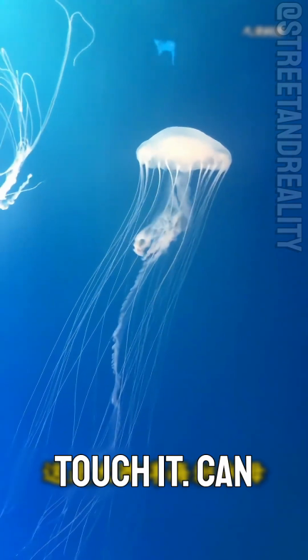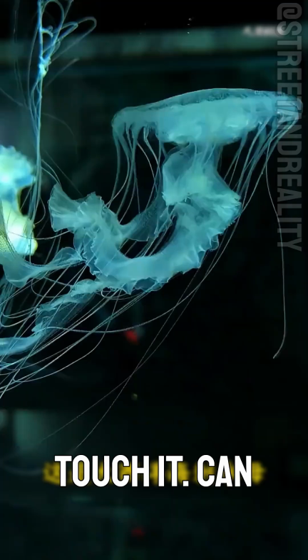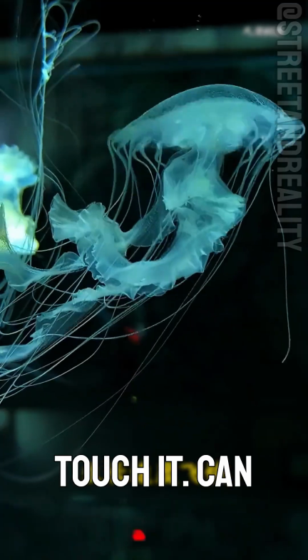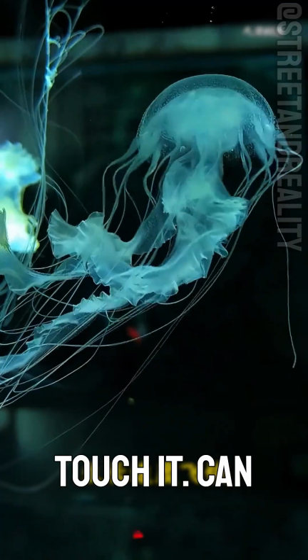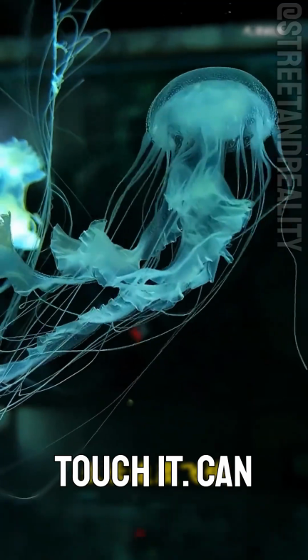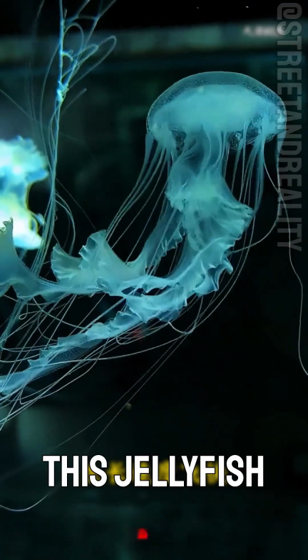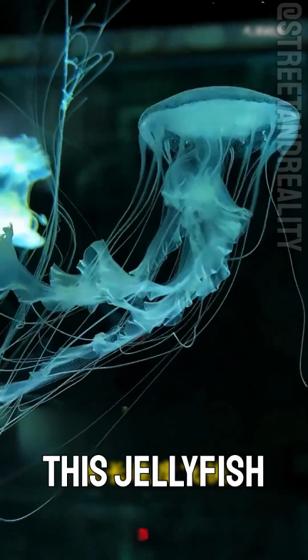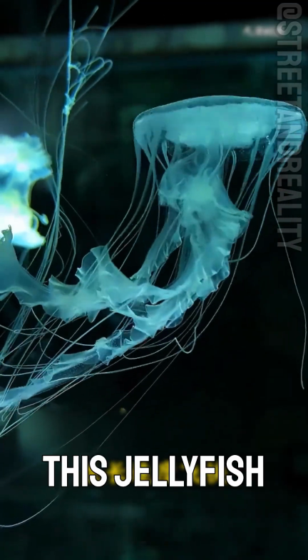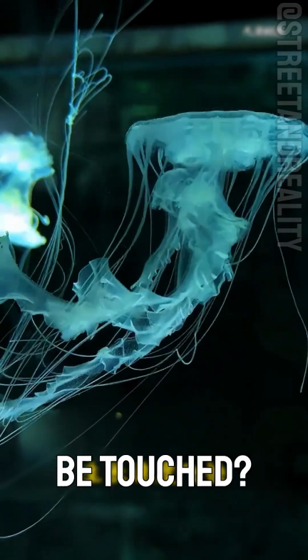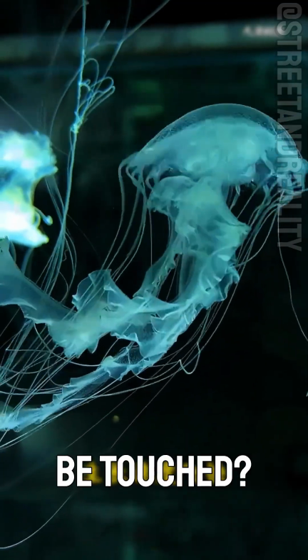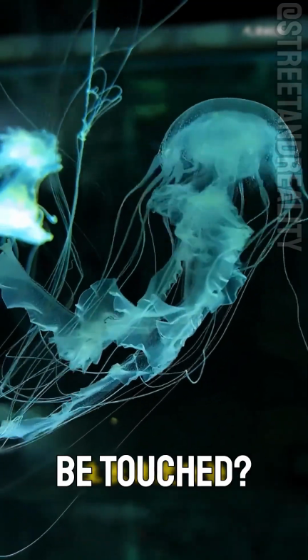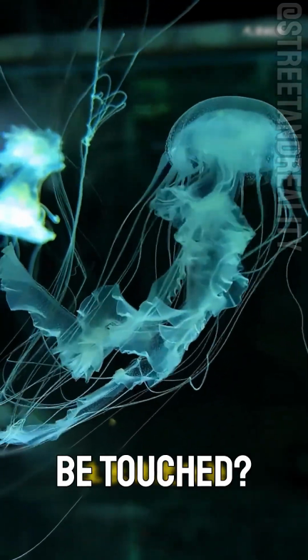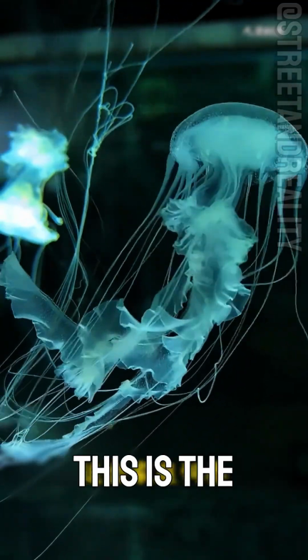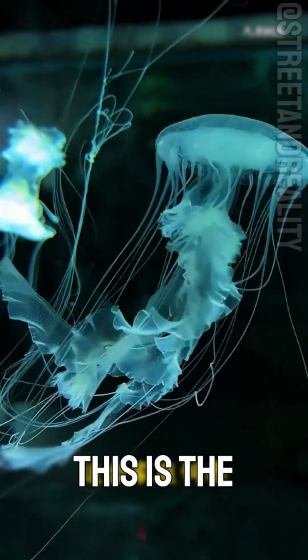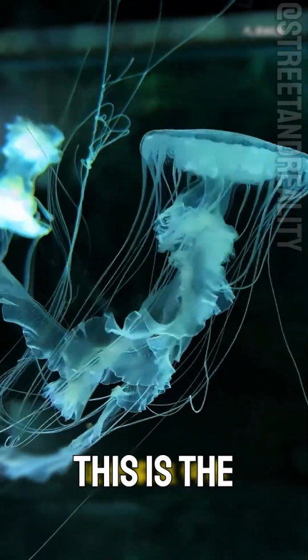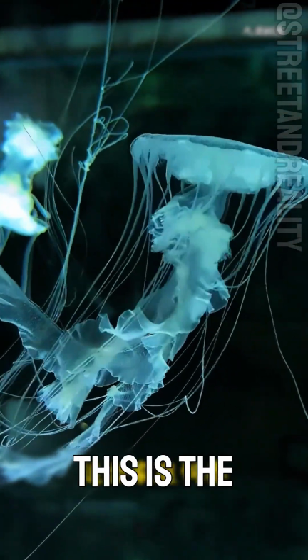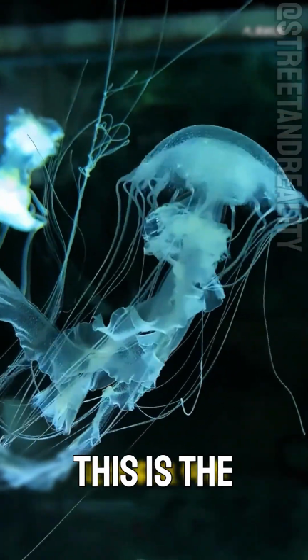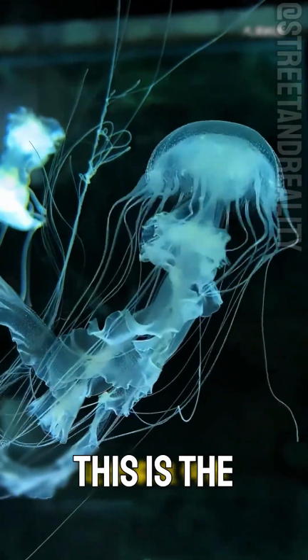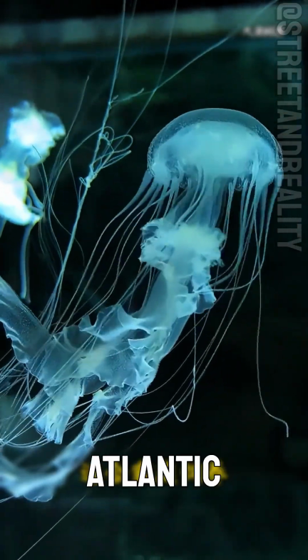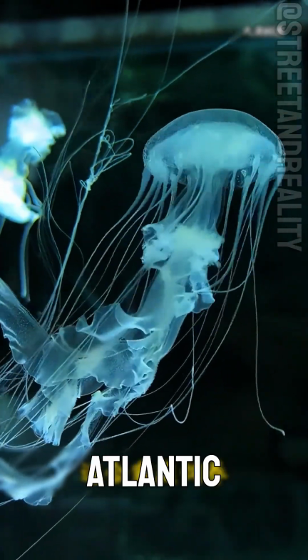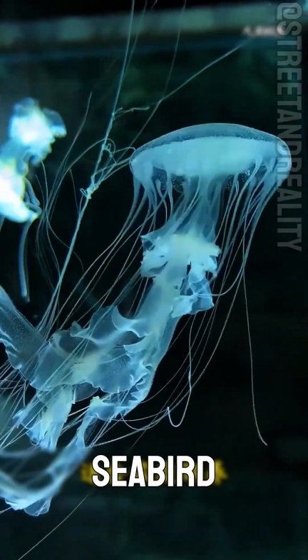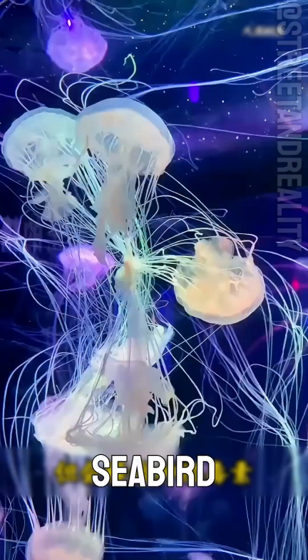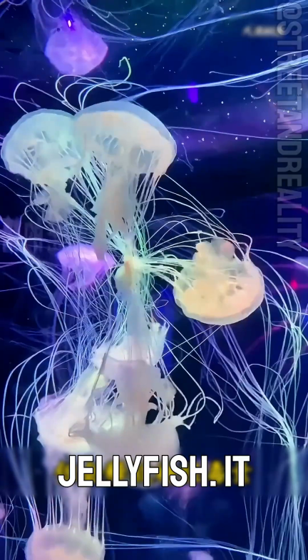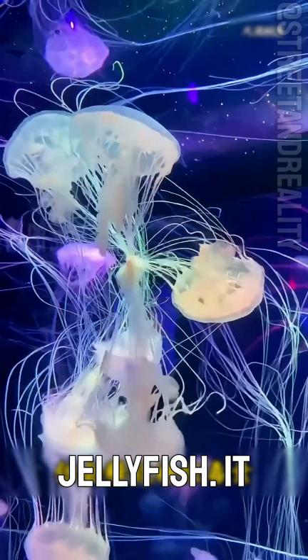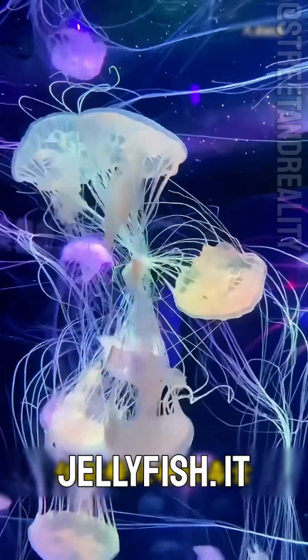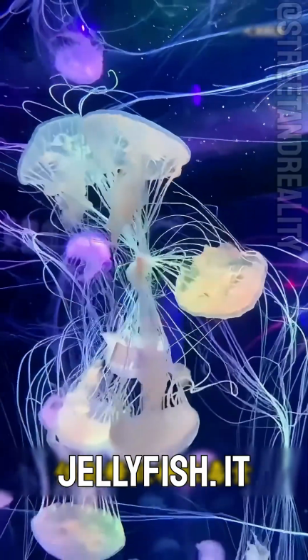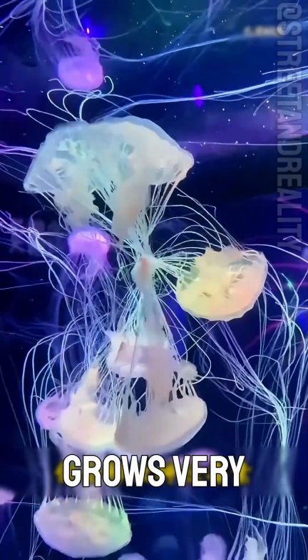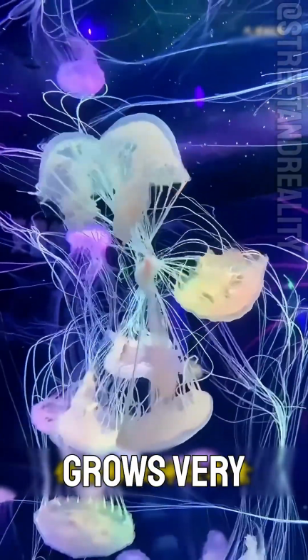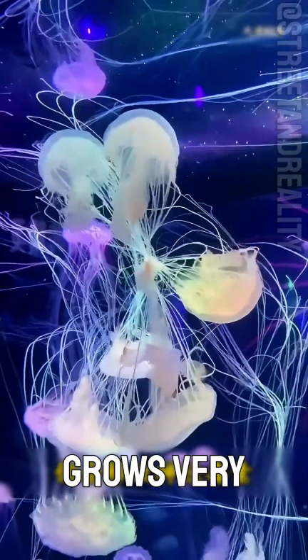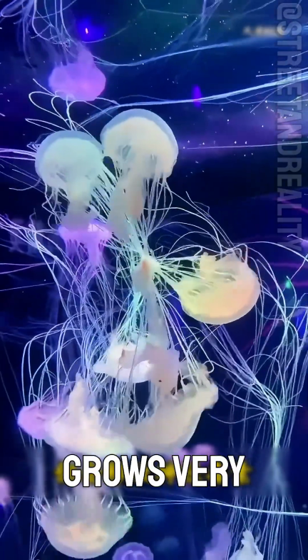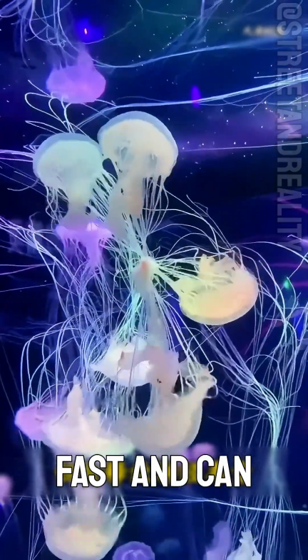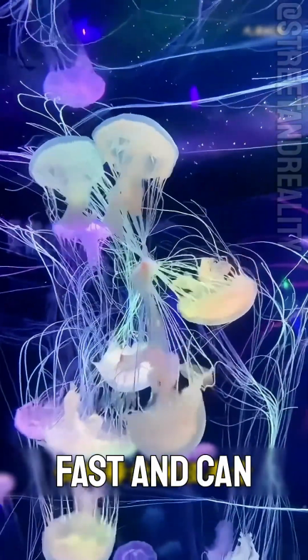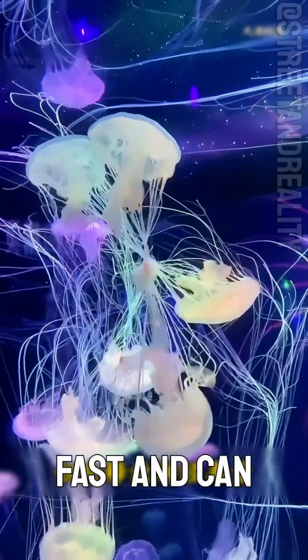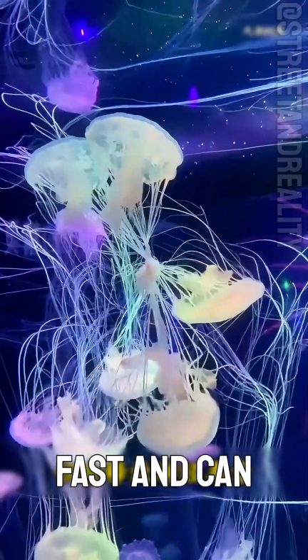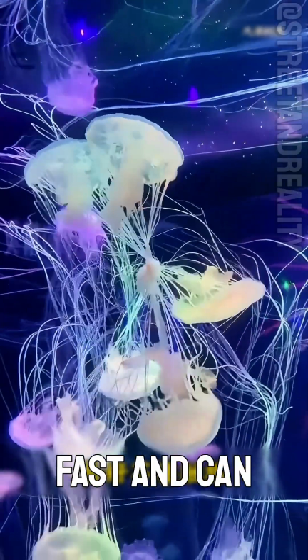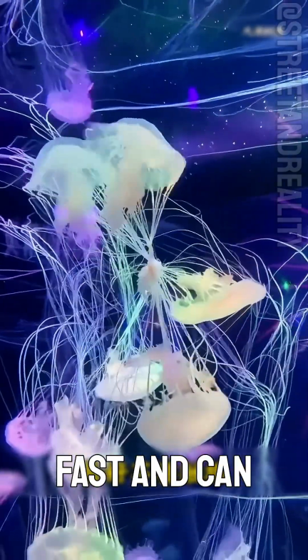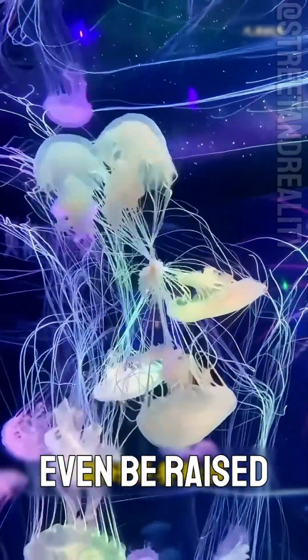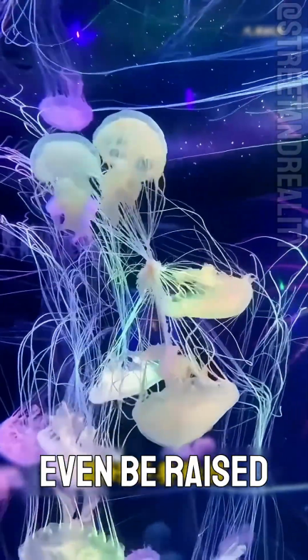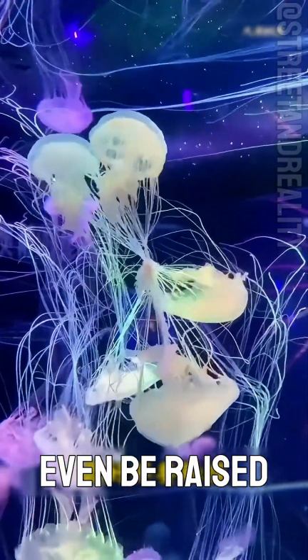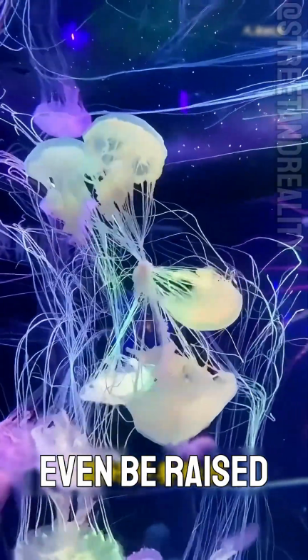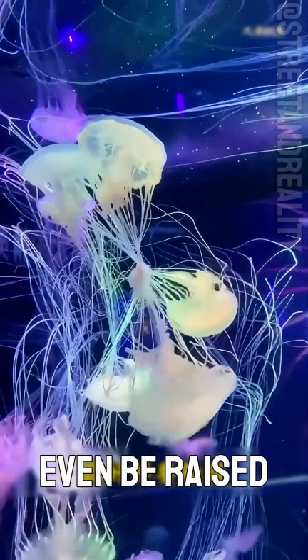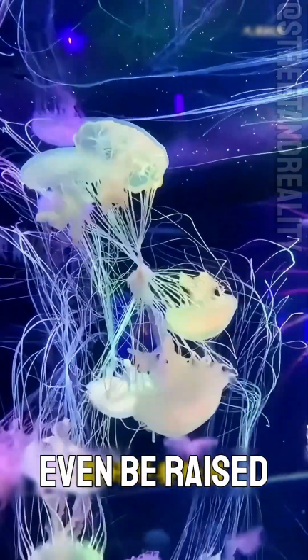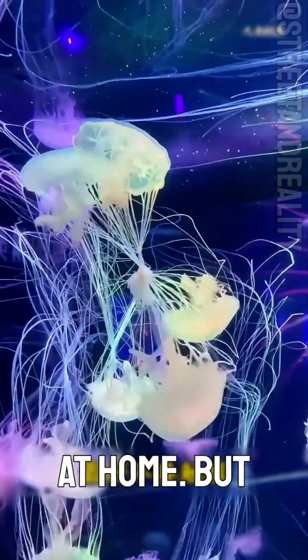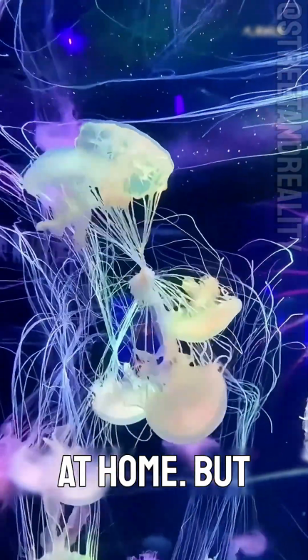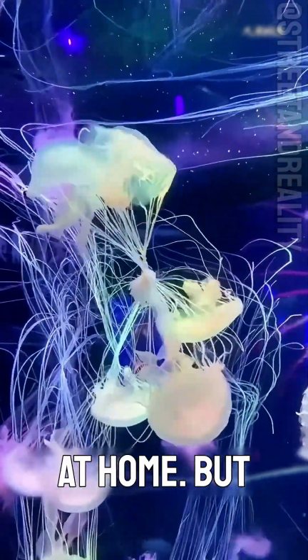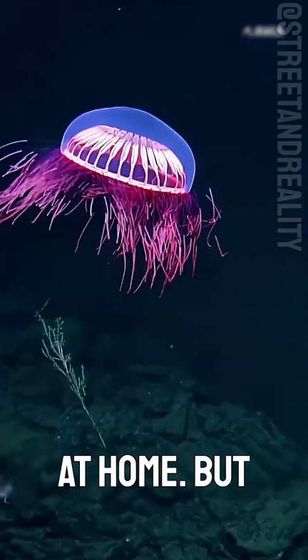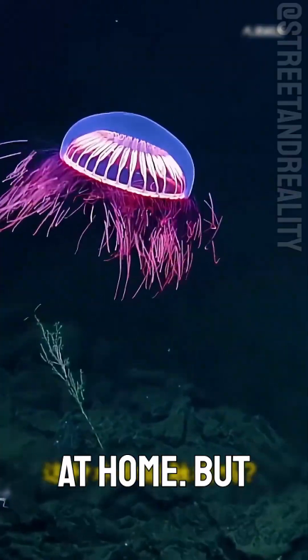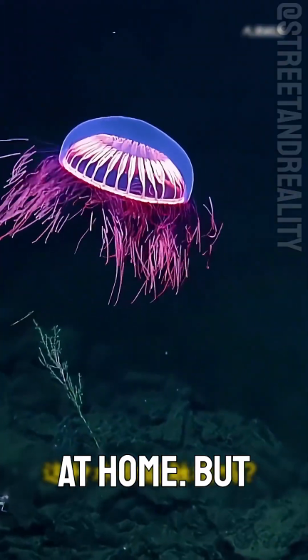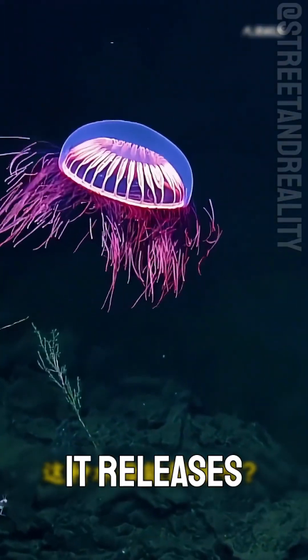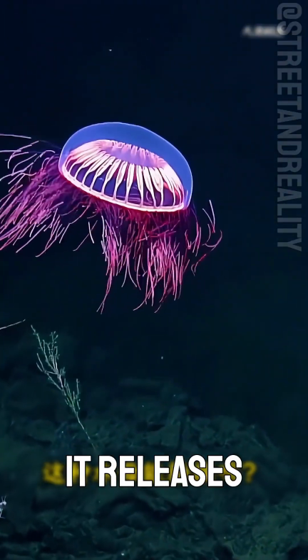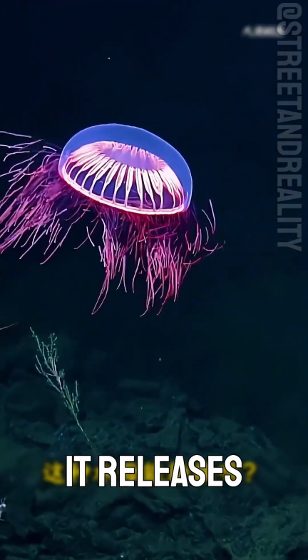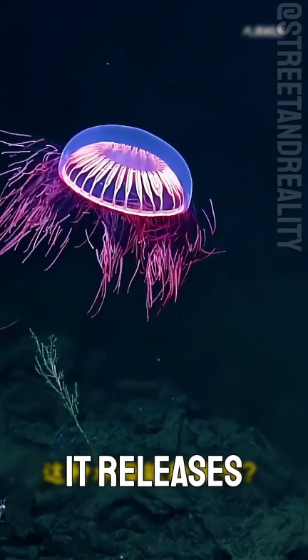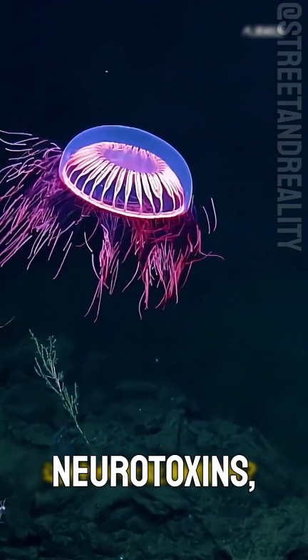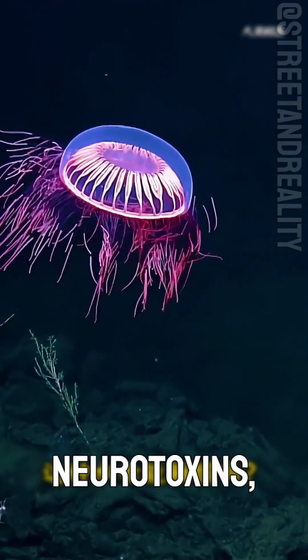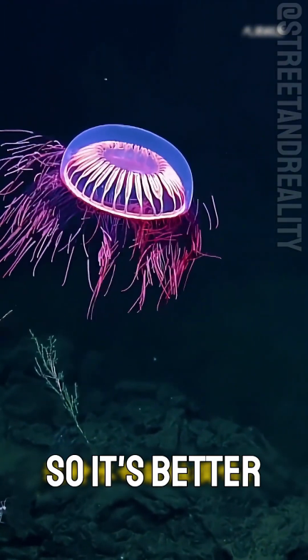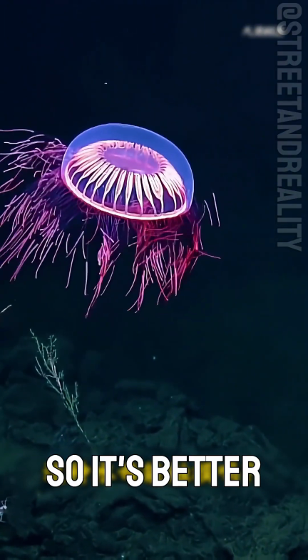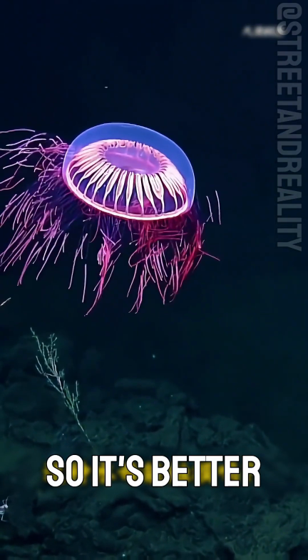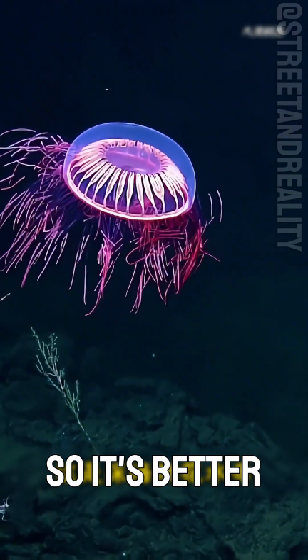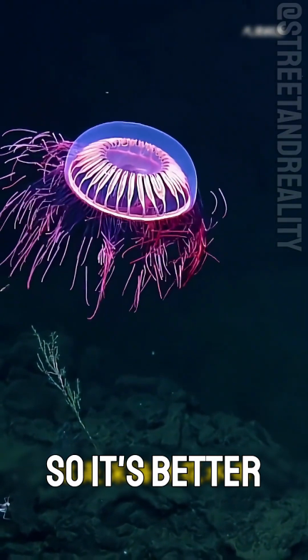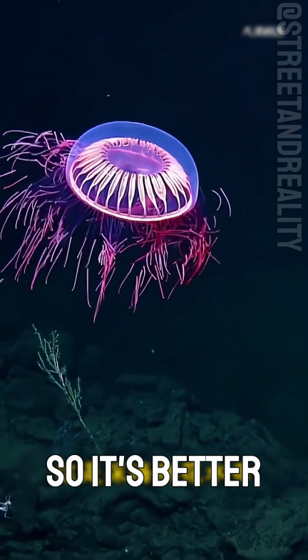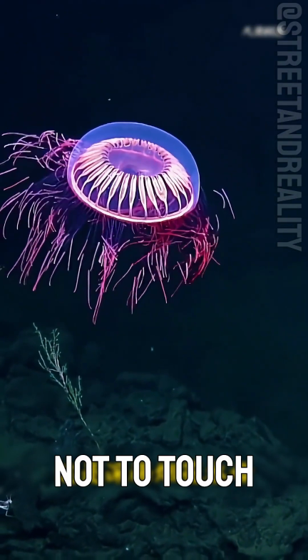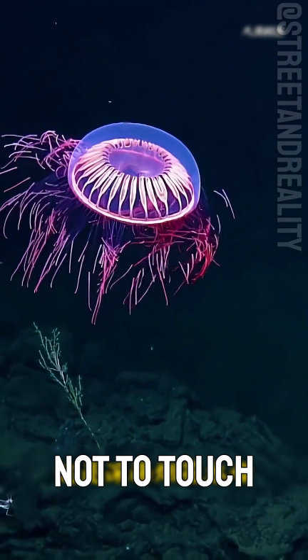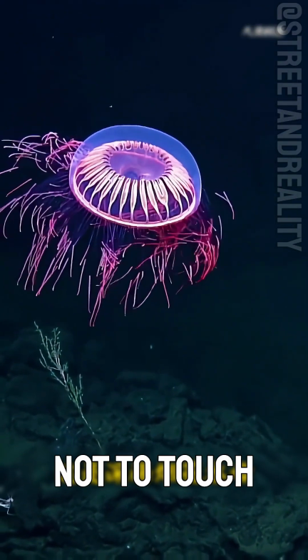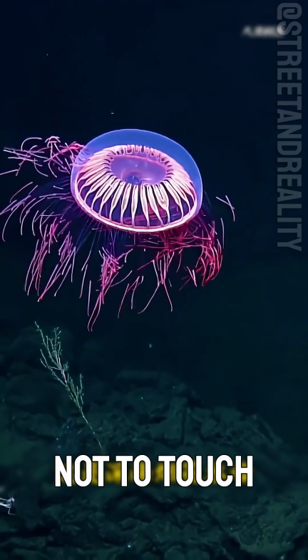Can this jellyfish be touched? This is the Atlantic seabird jellyfish. It grows very fast and can even be raised at home, but it releases neurotoxins, so it's better not to touch it.